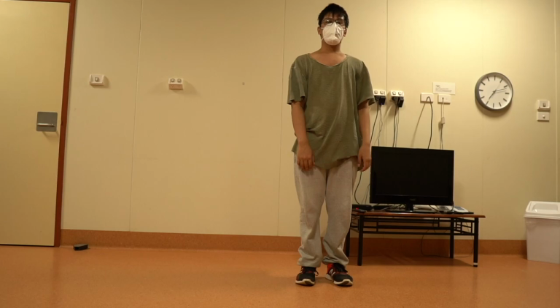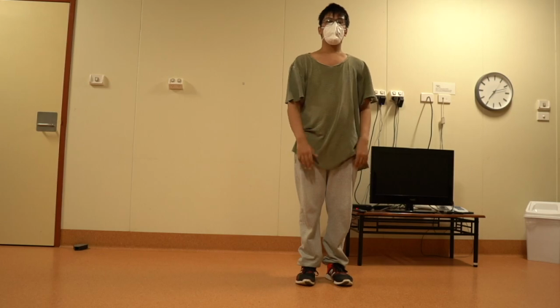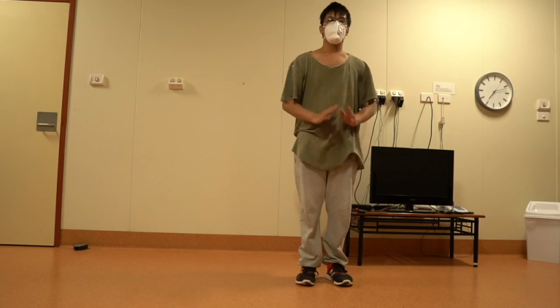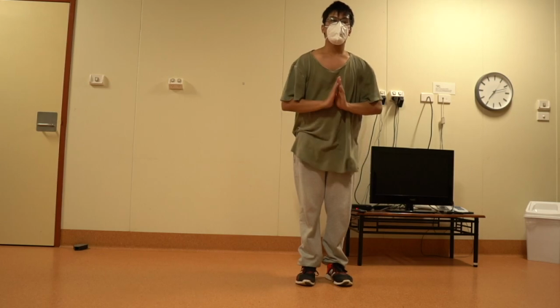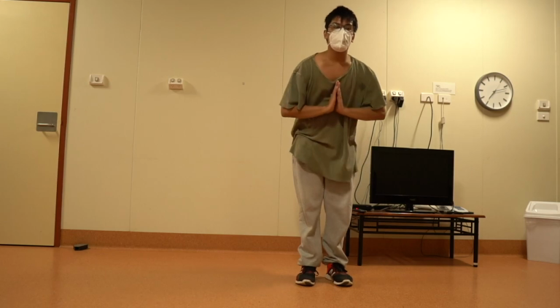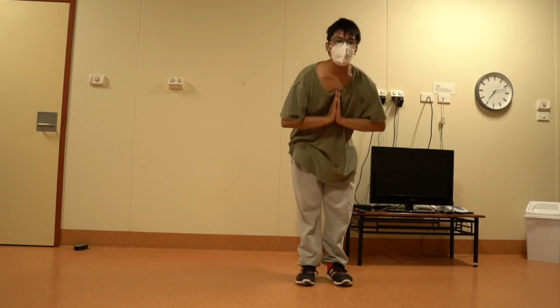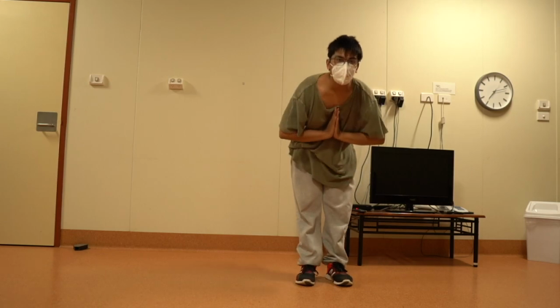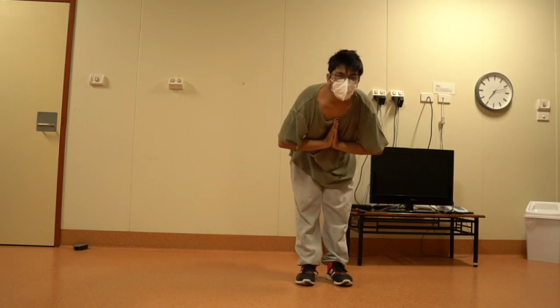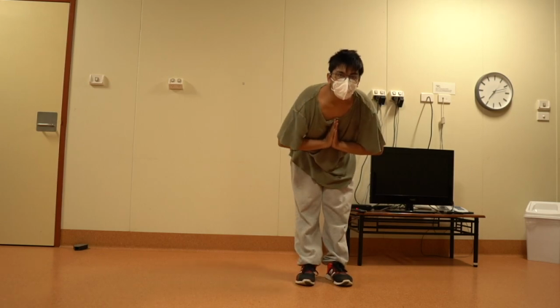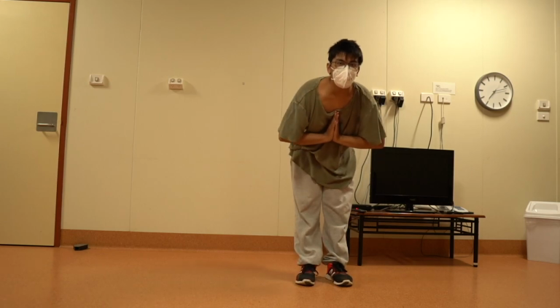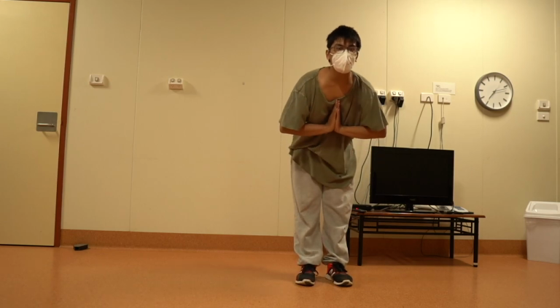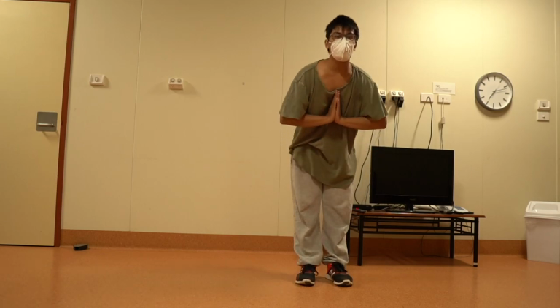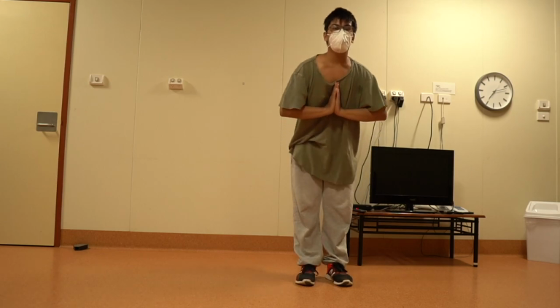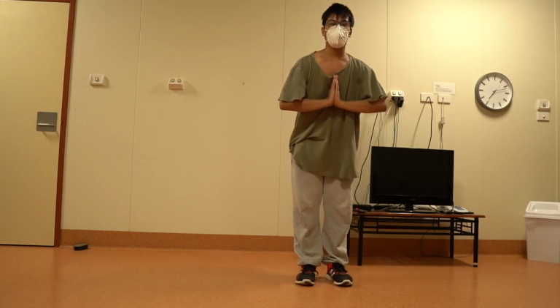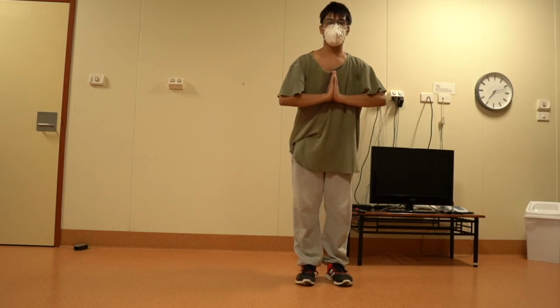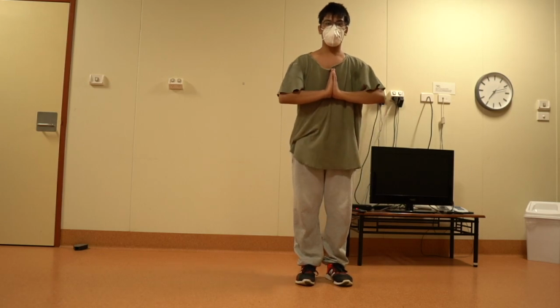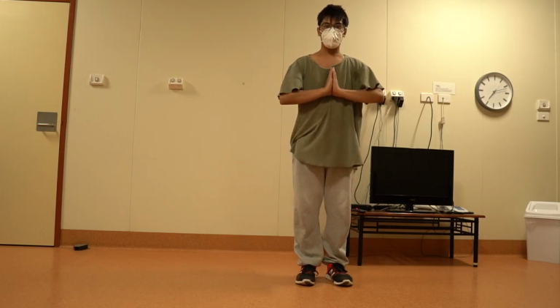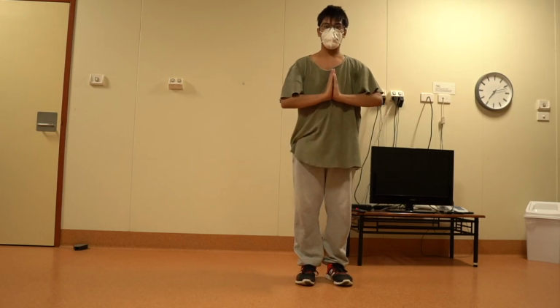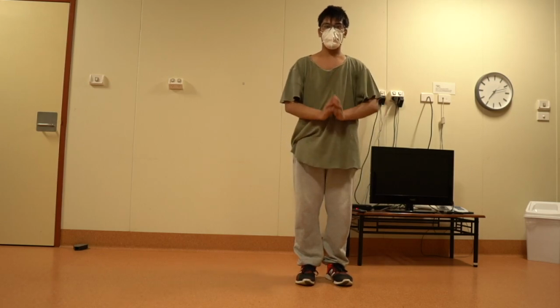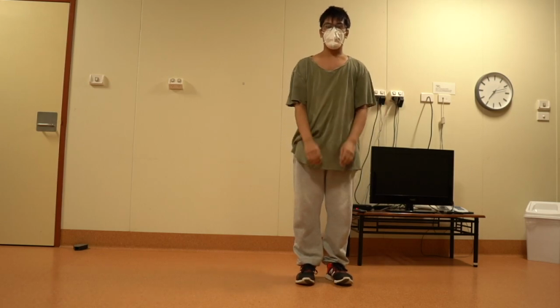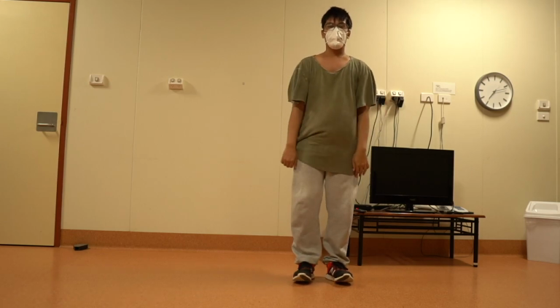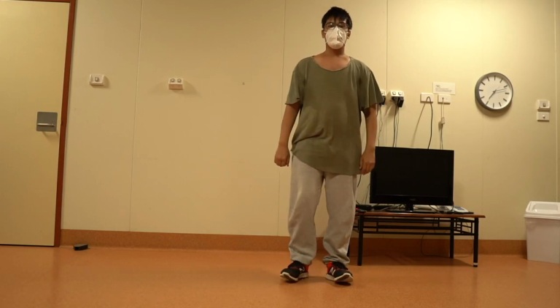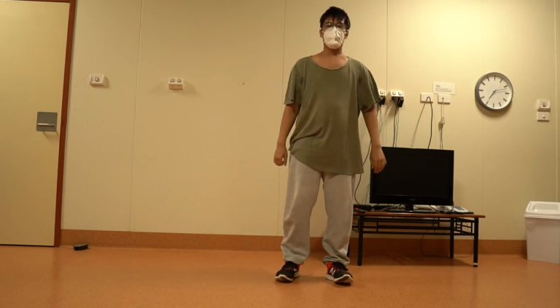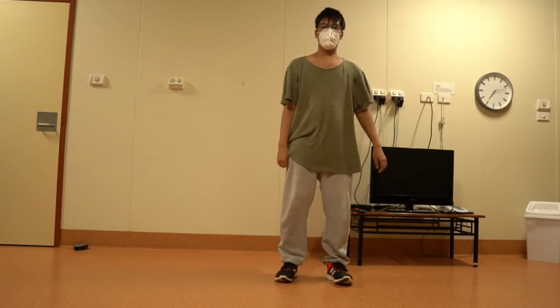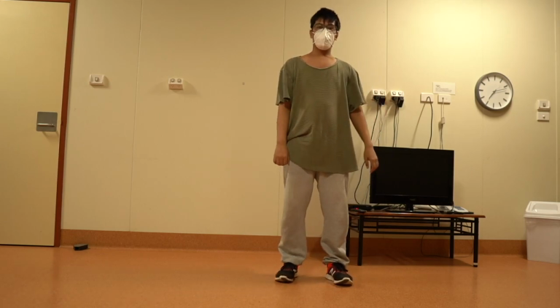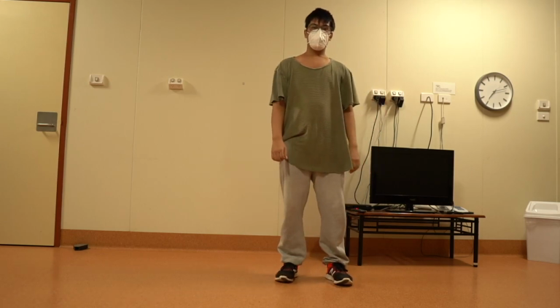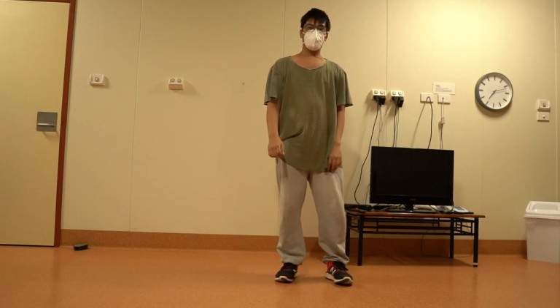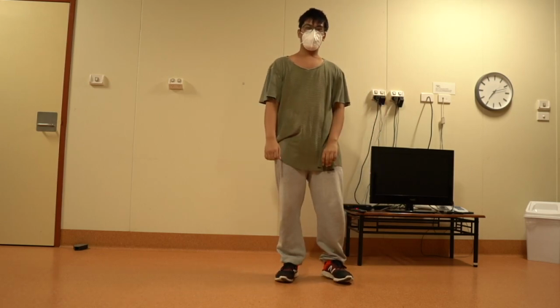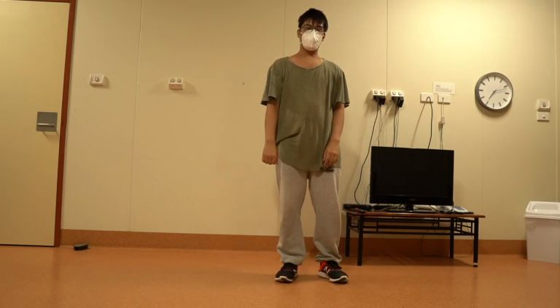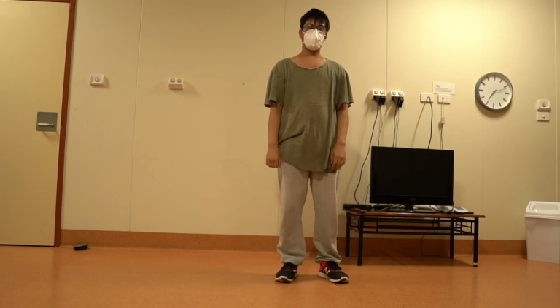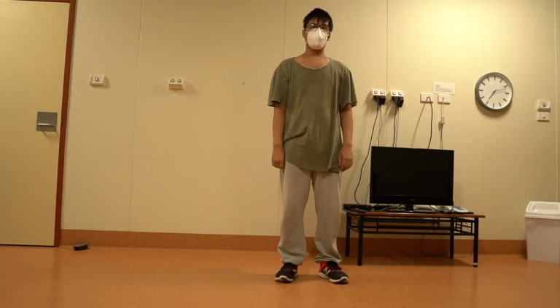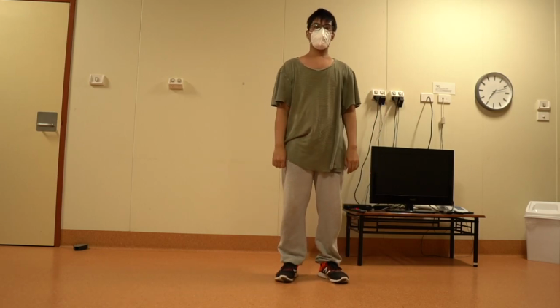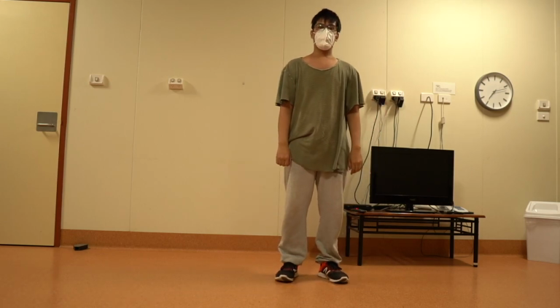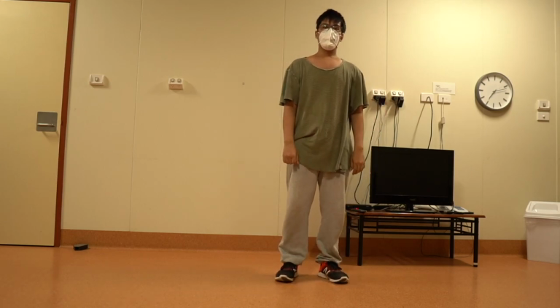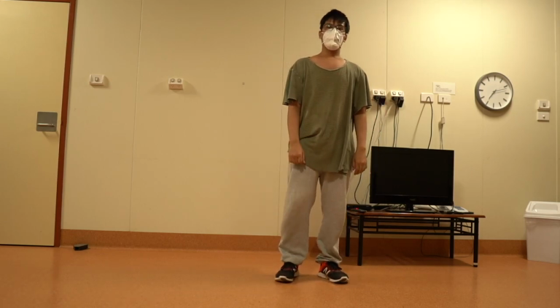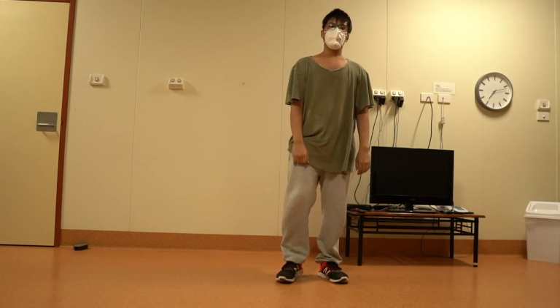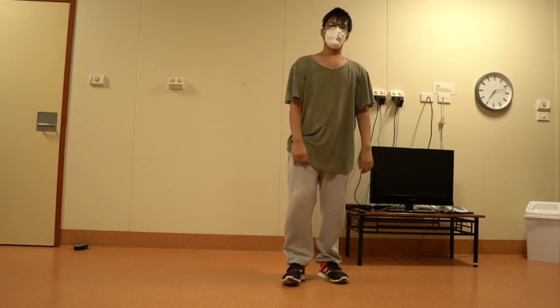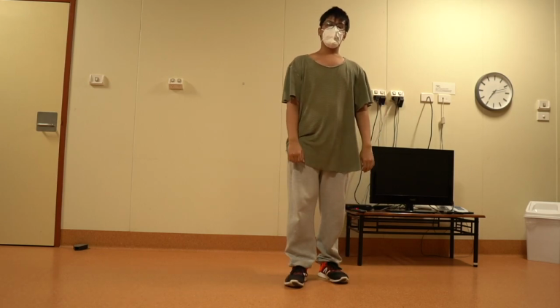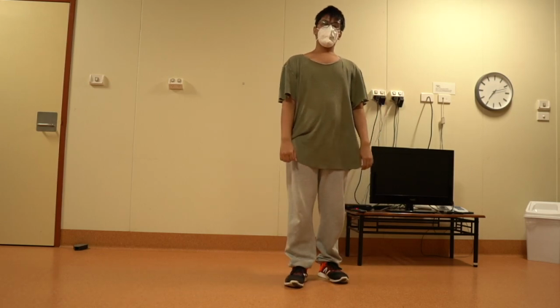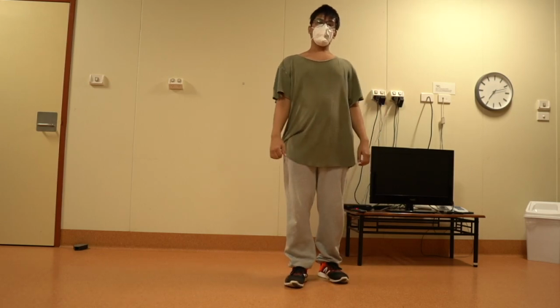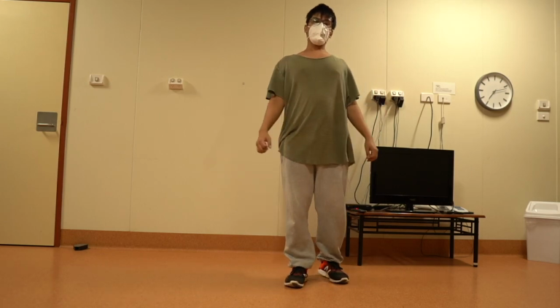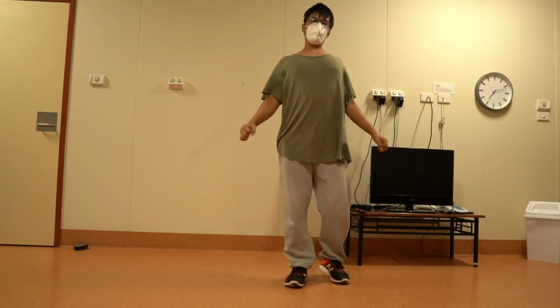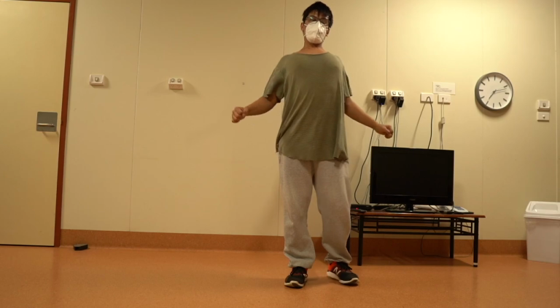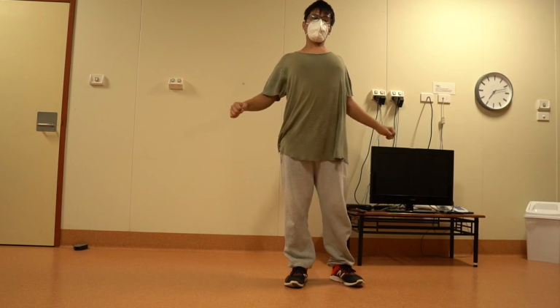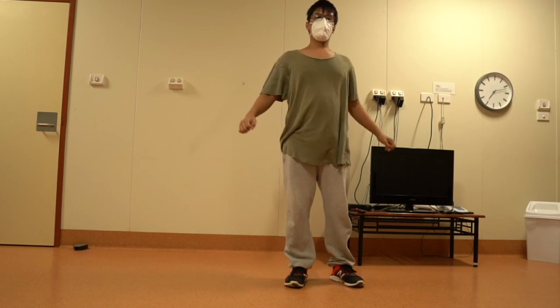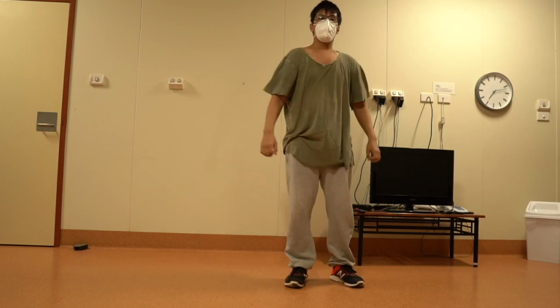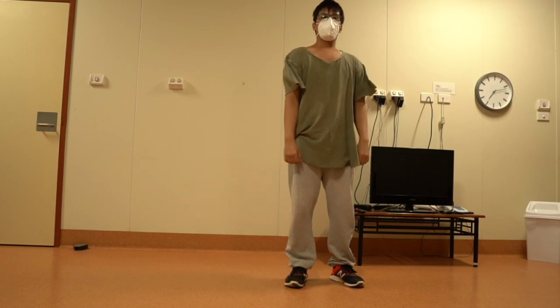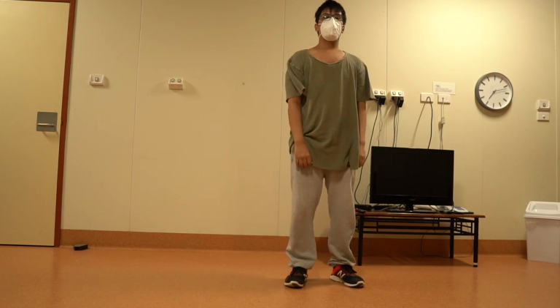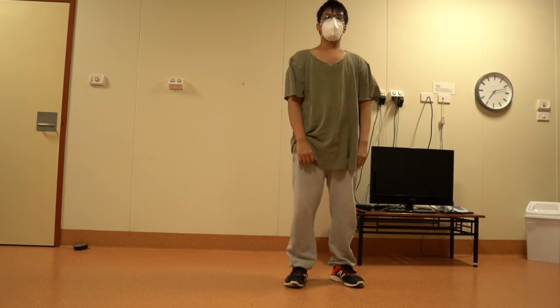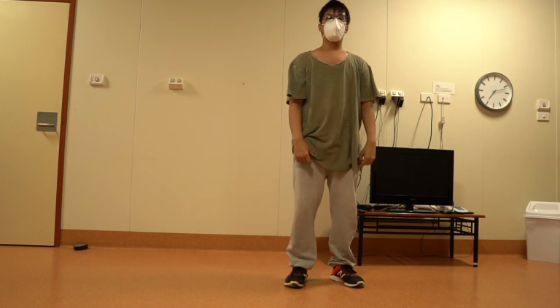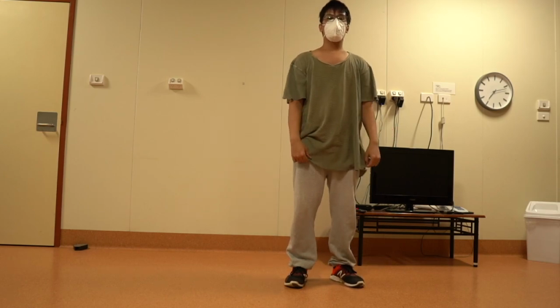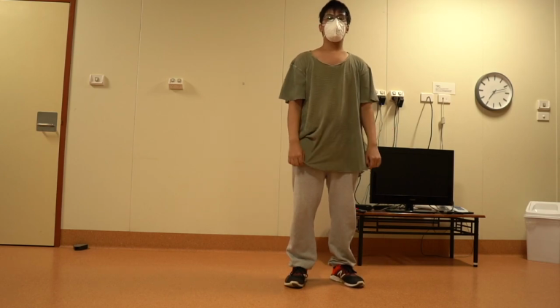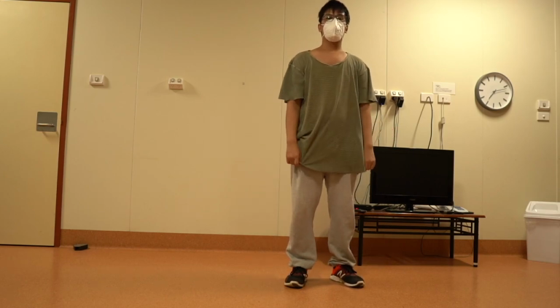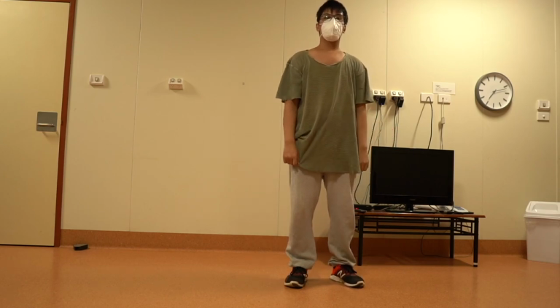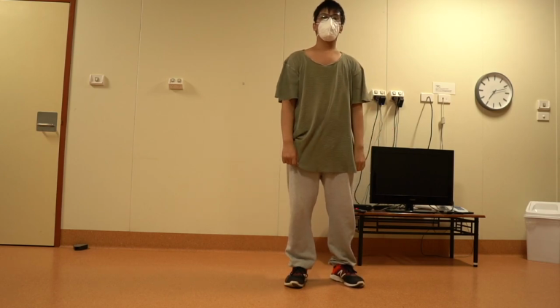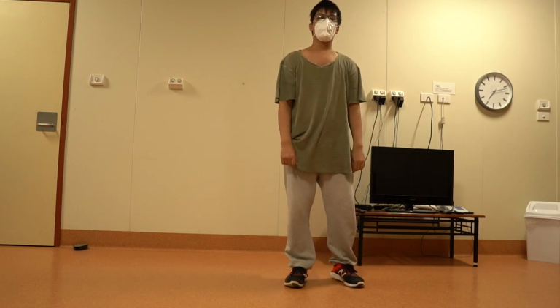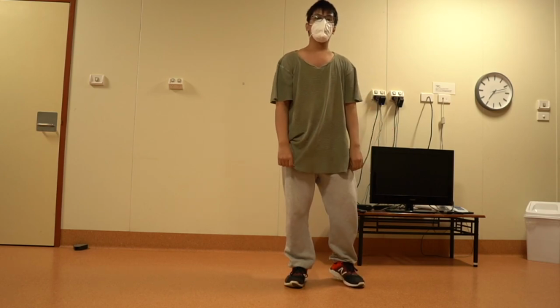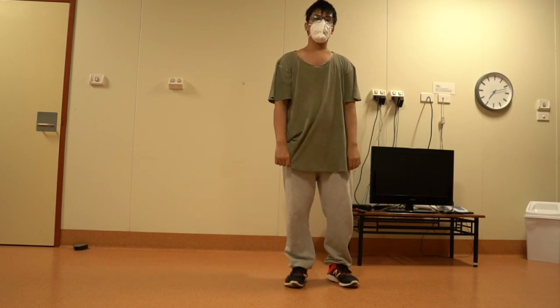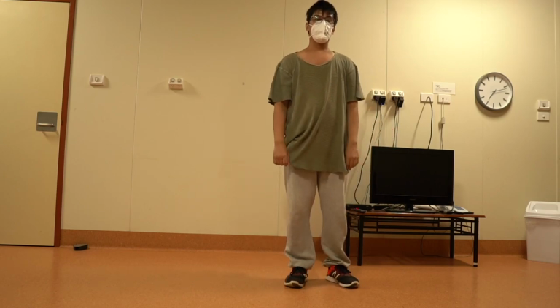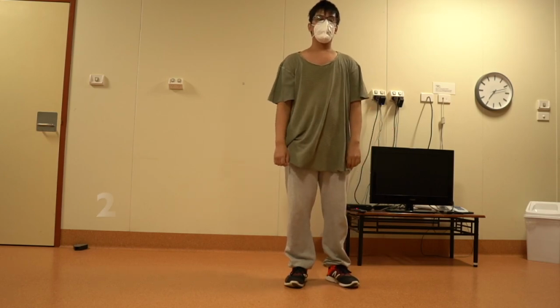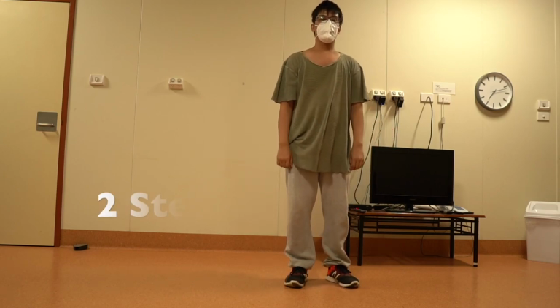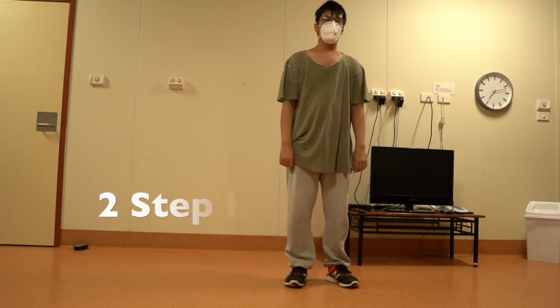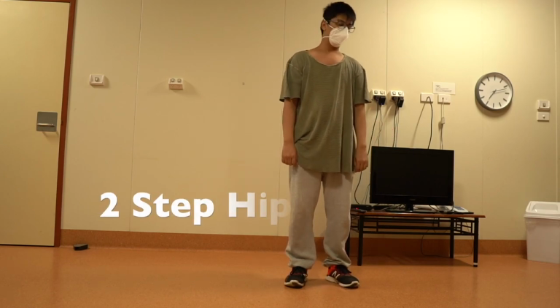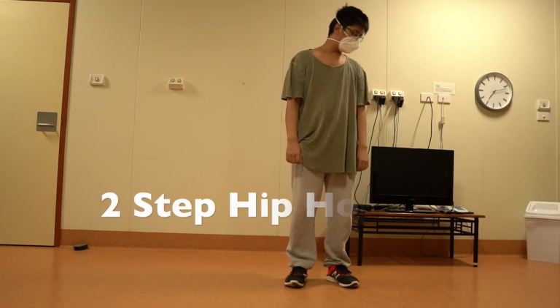Today we are going to learn about the 2-step, body roll, and cabbage patch hip hop dances. Let's start with the 2-step.